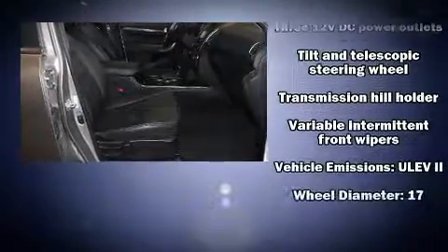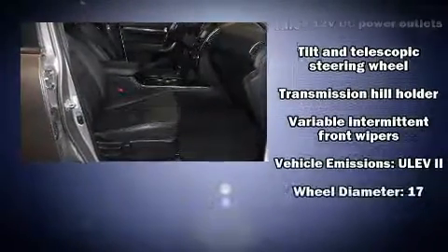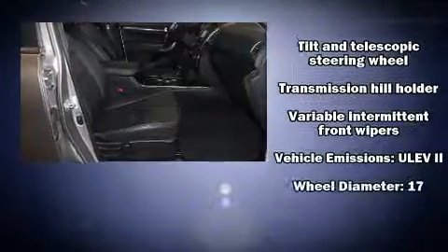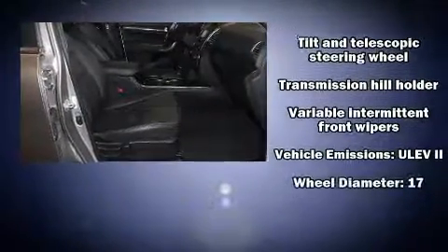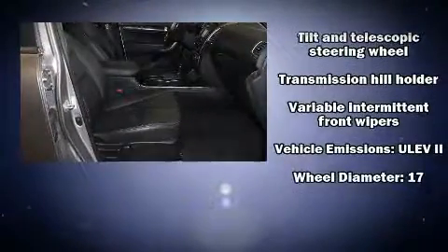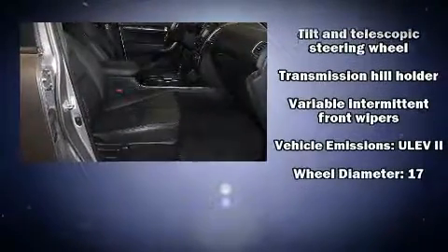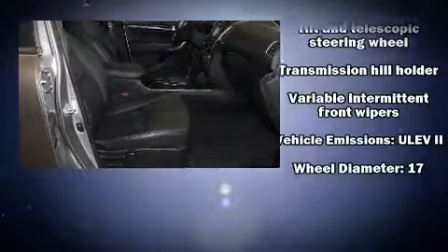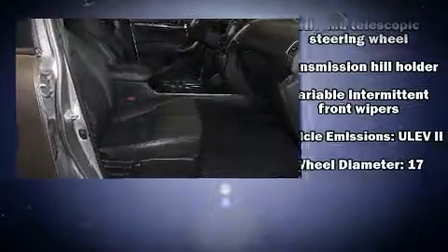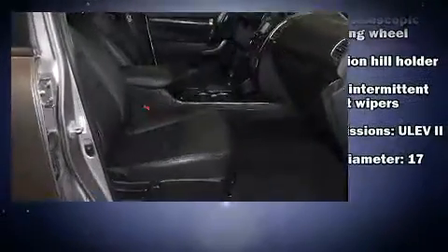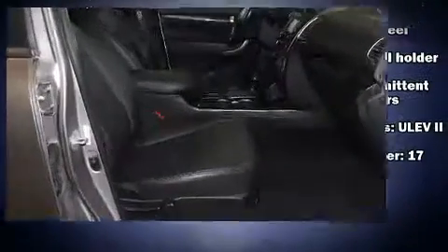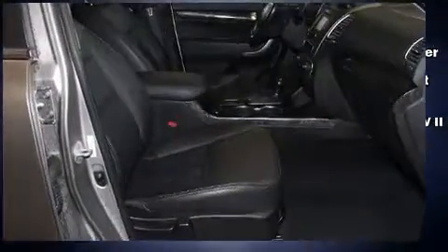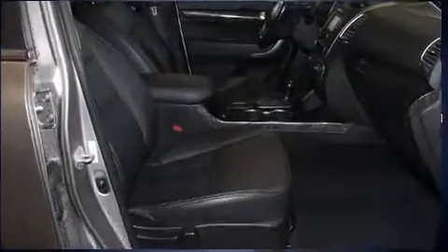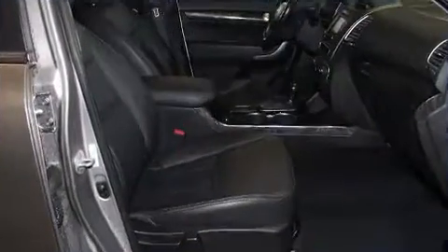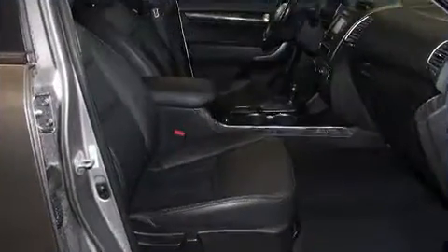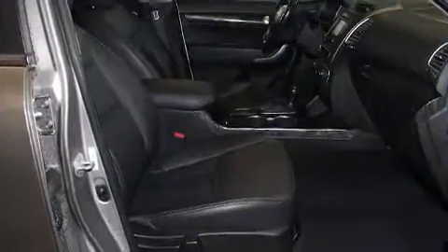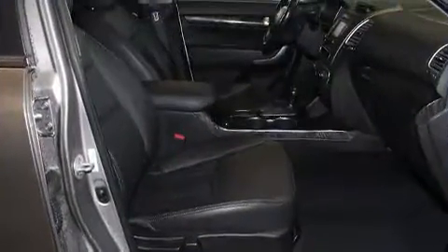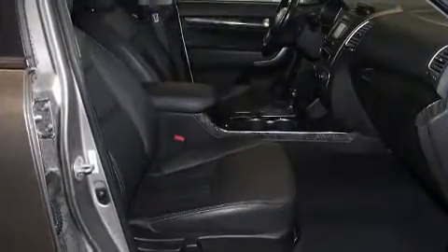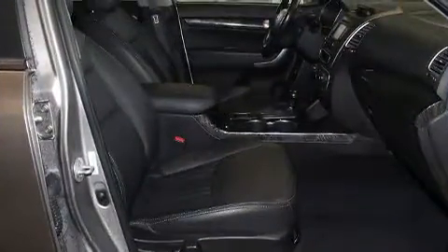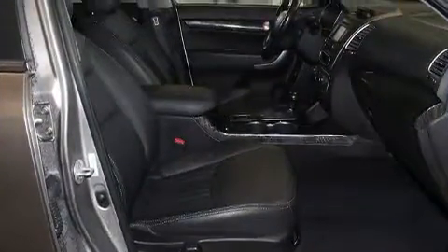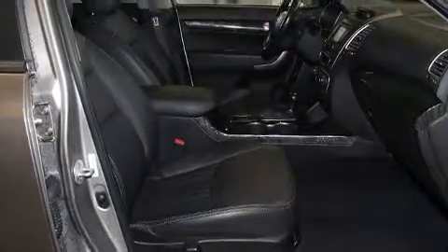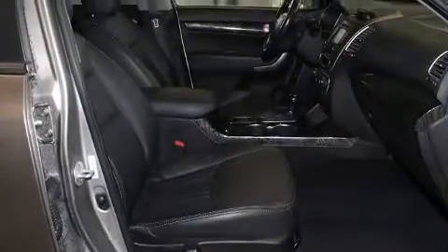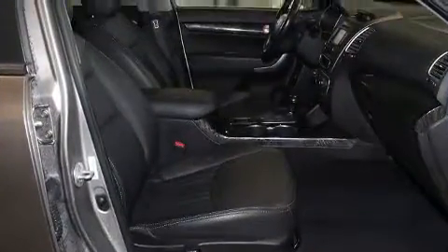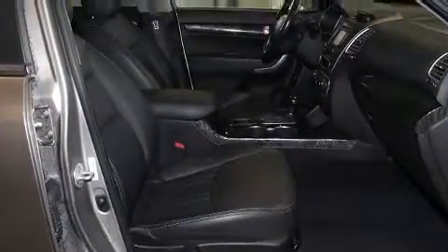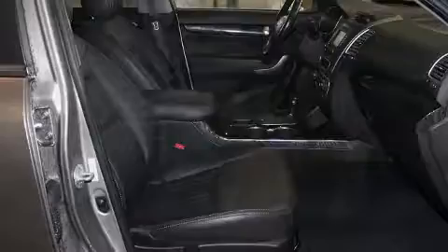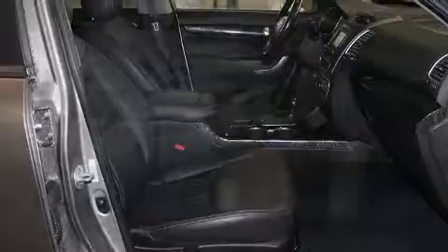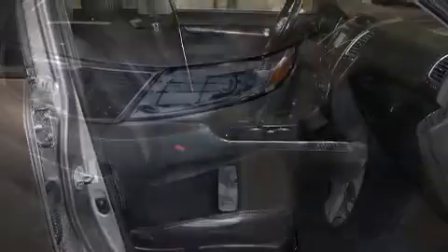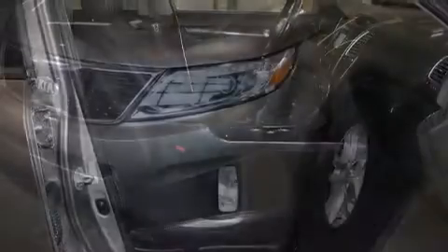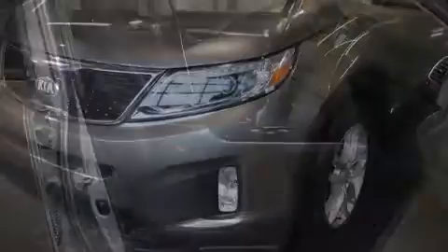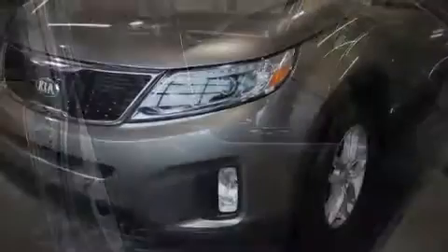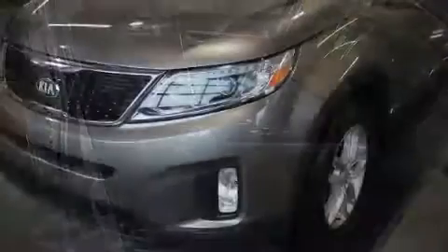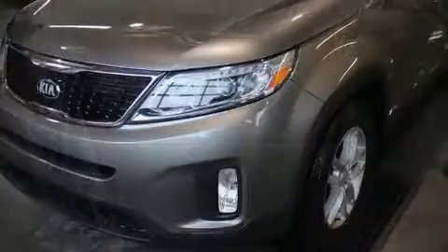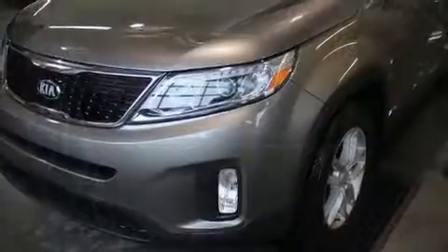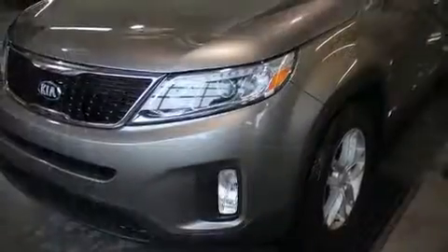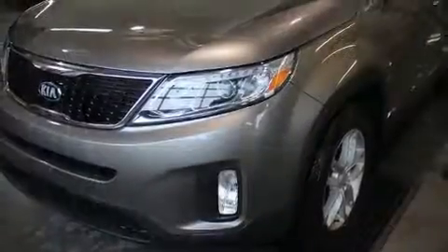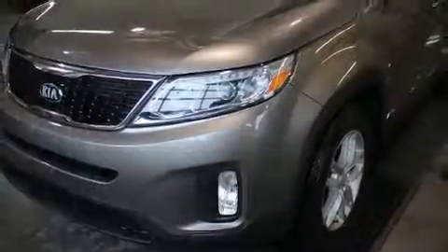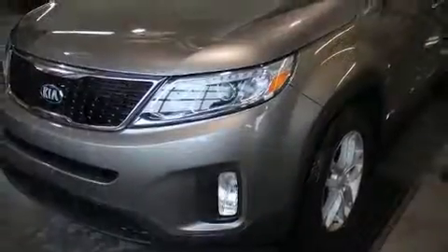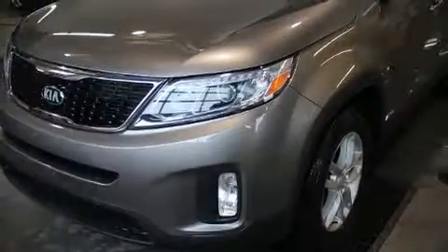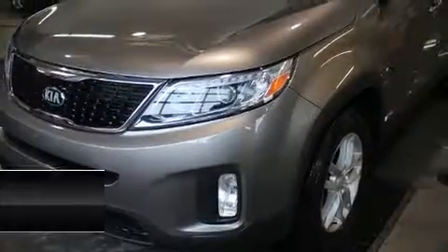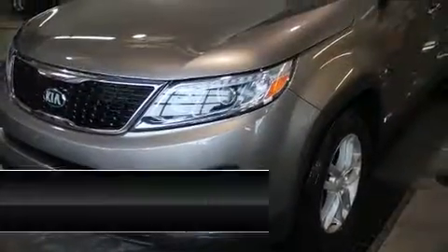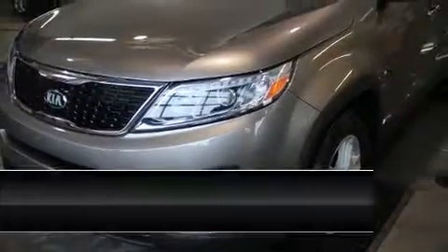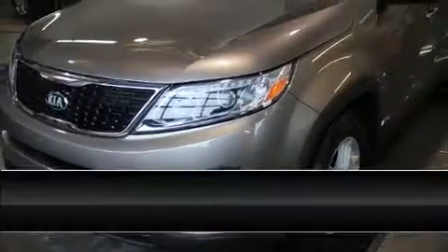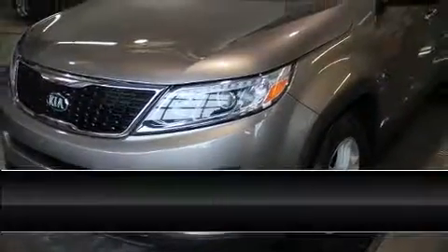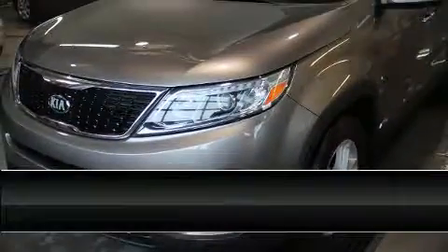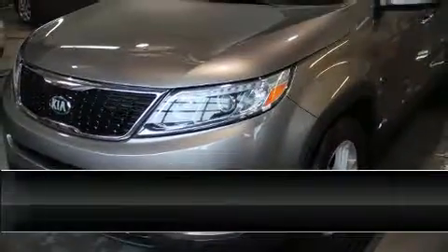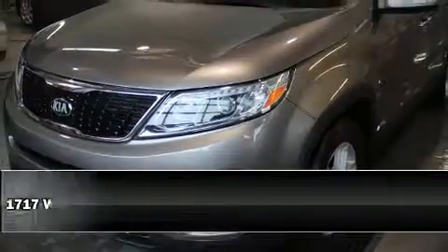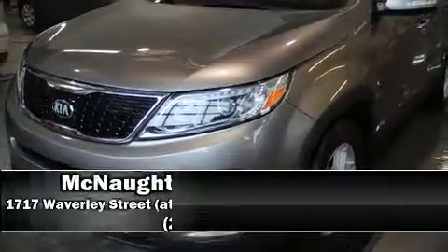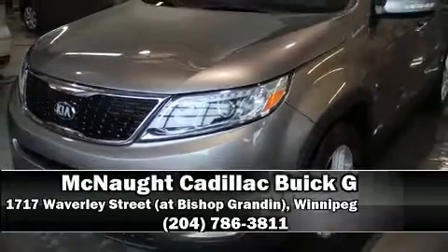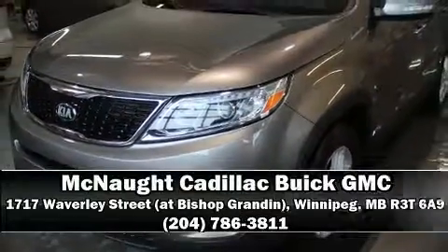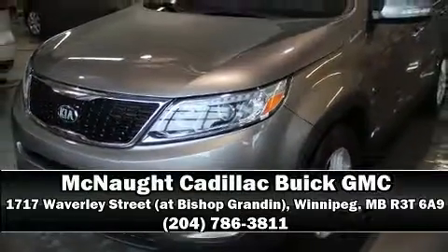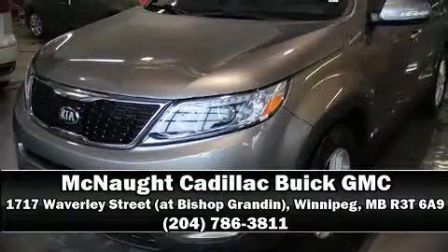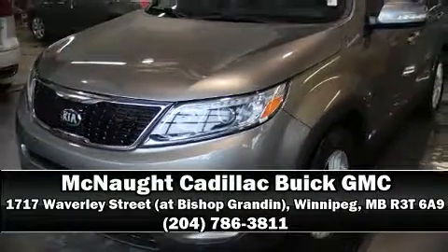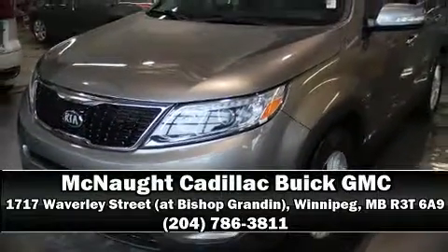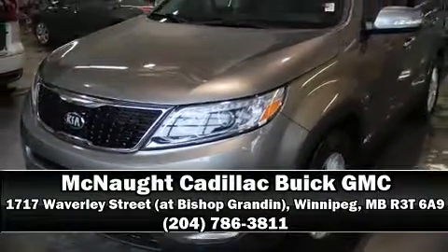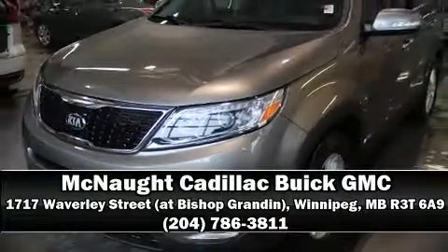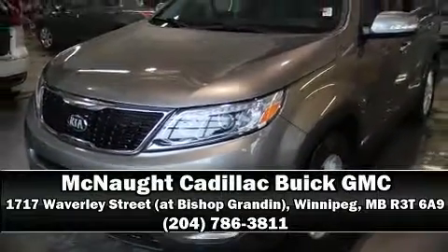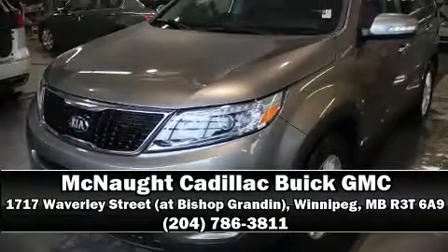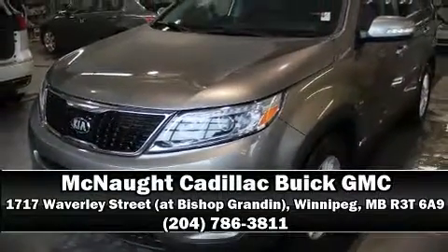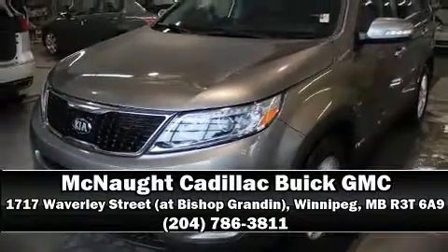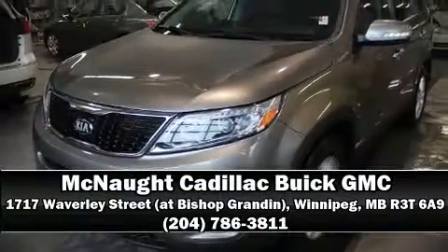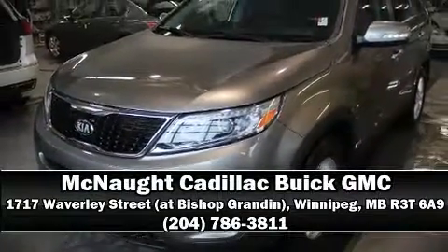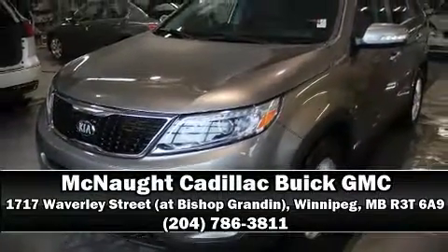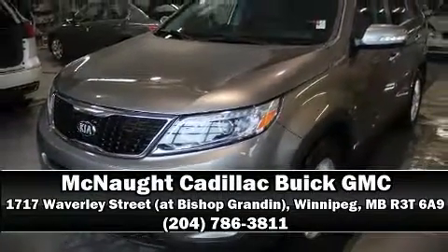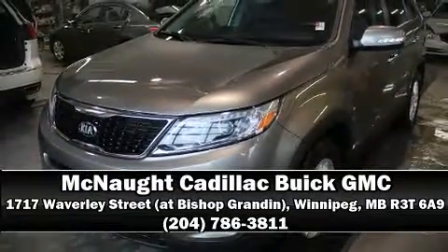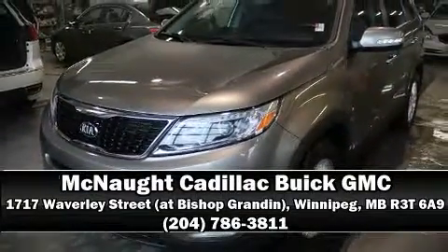We'd also be happy to help you arrange financing for your vehicle. Please don't hesitate to give us a call. Thank you.